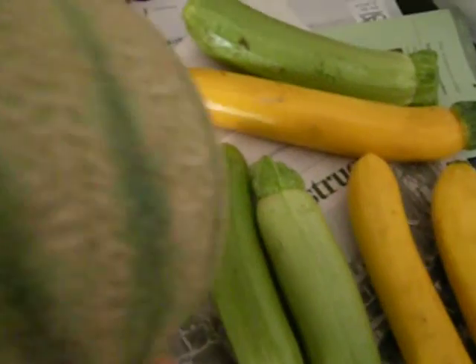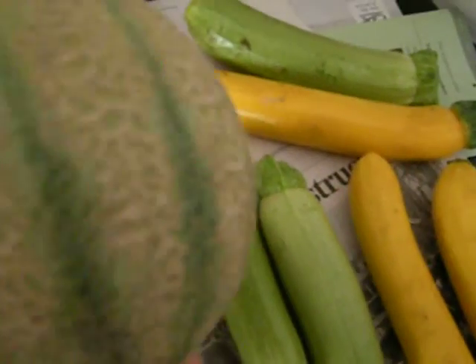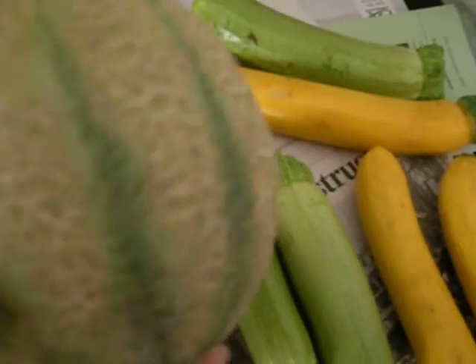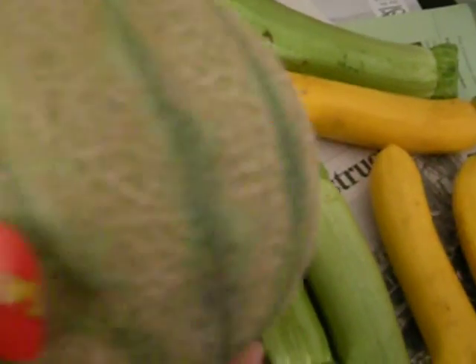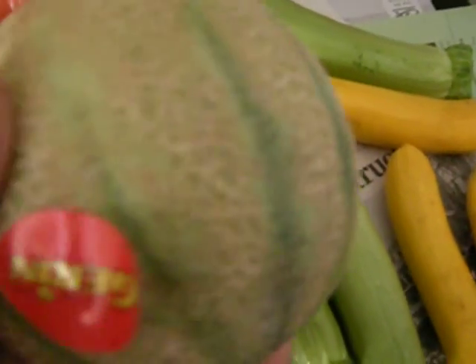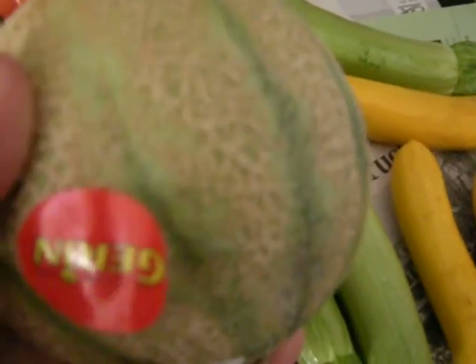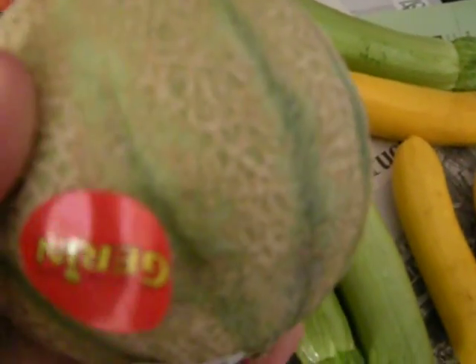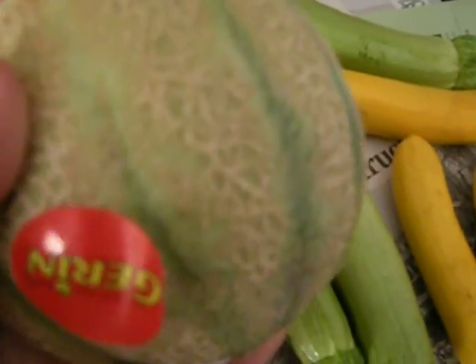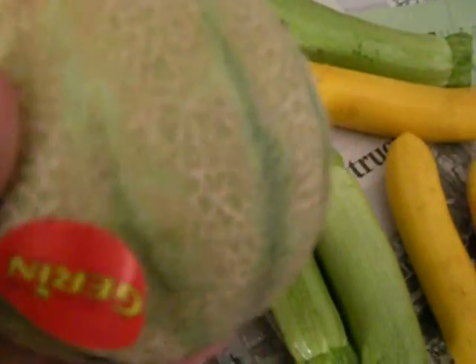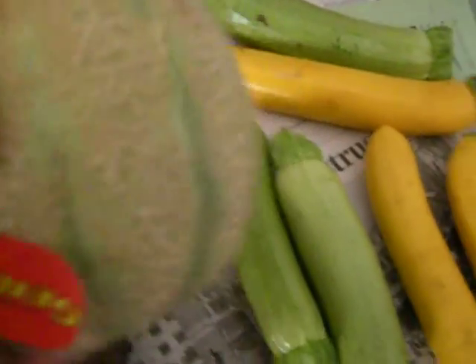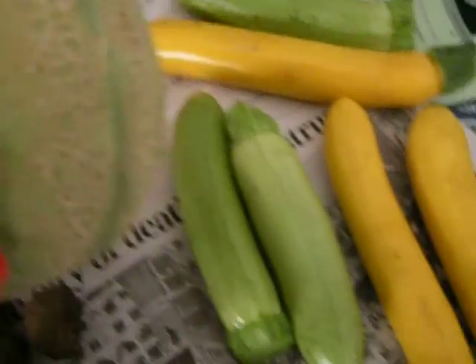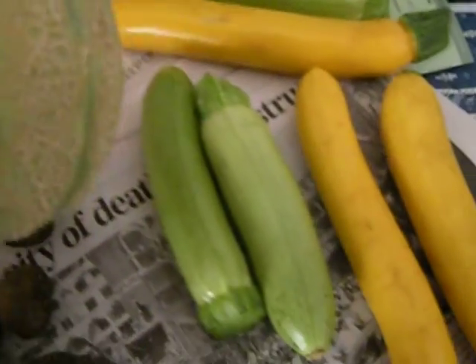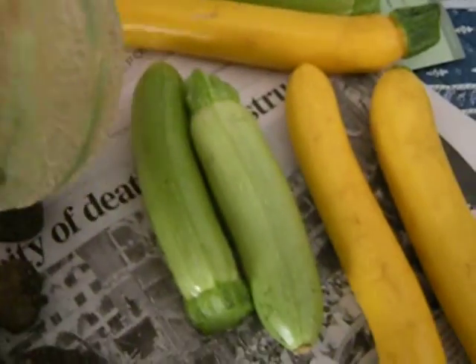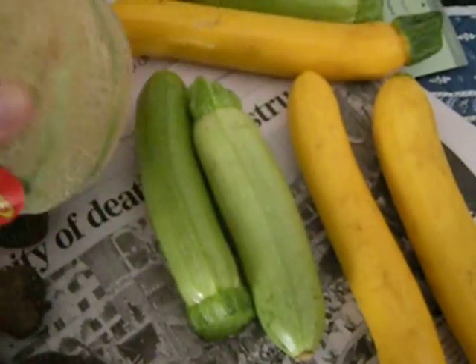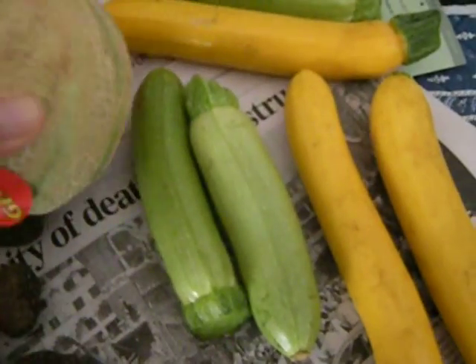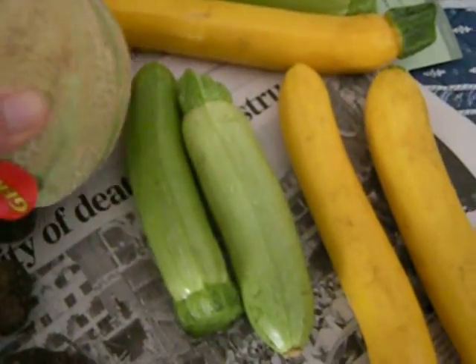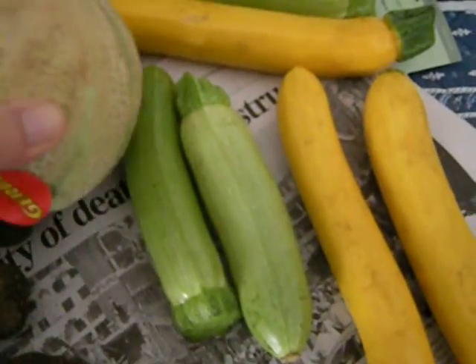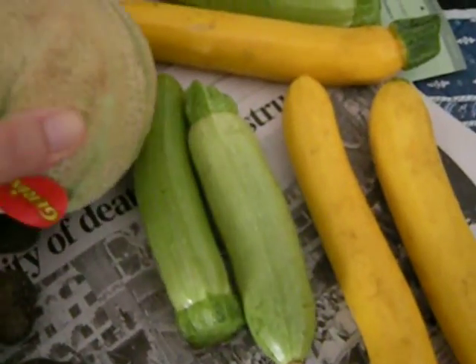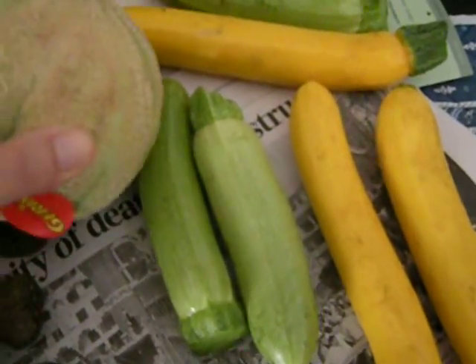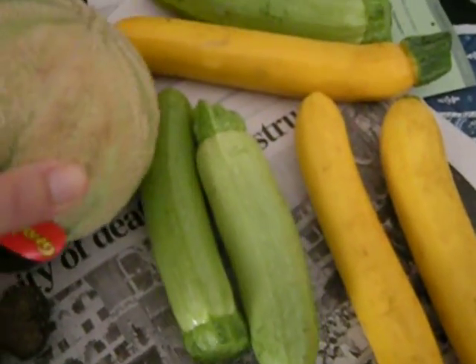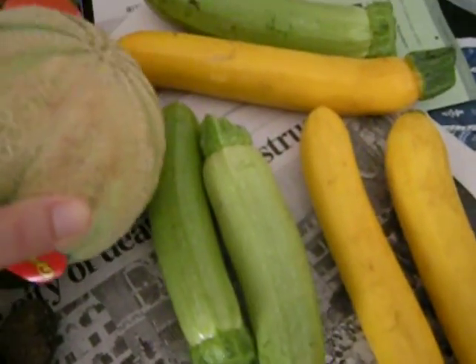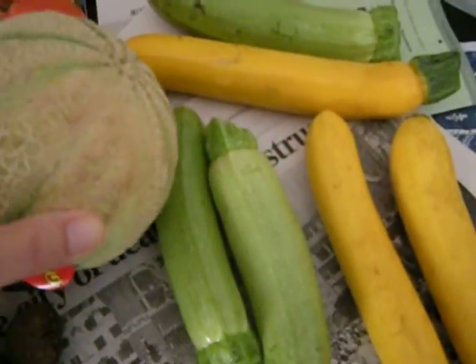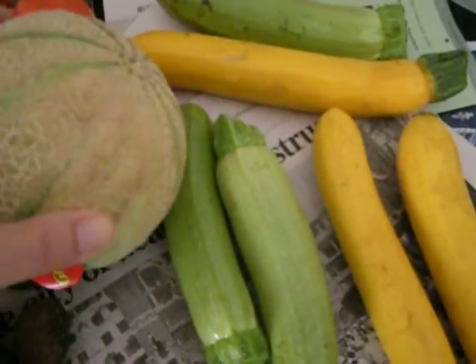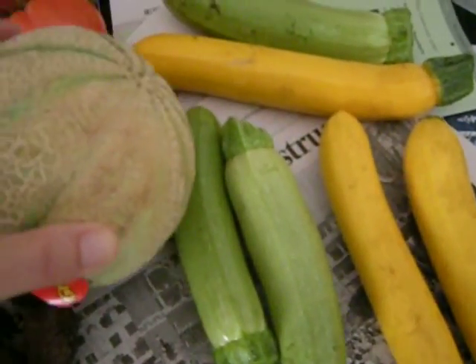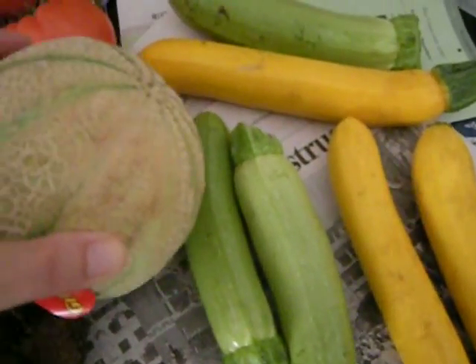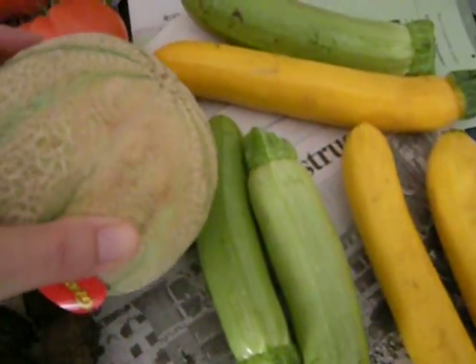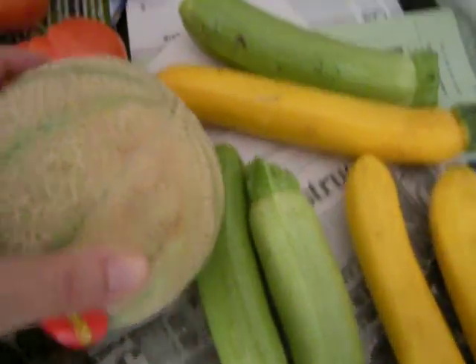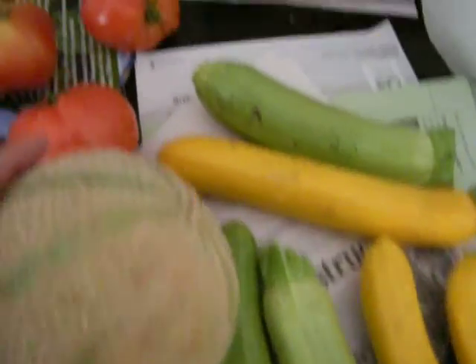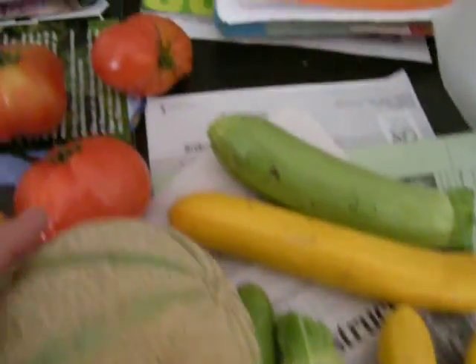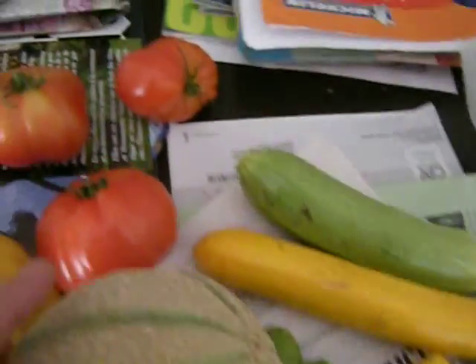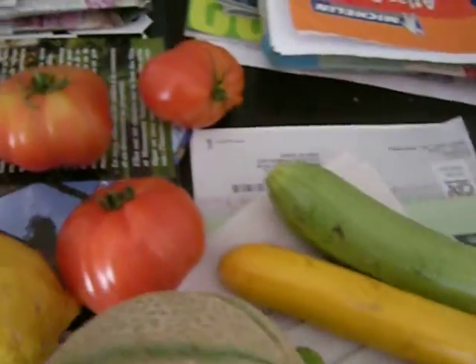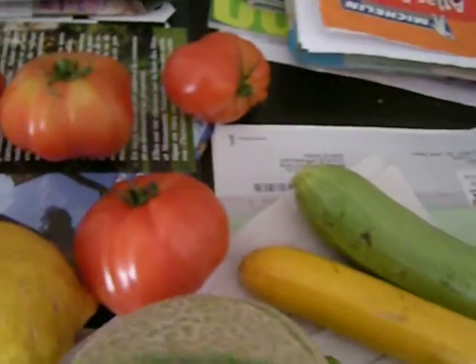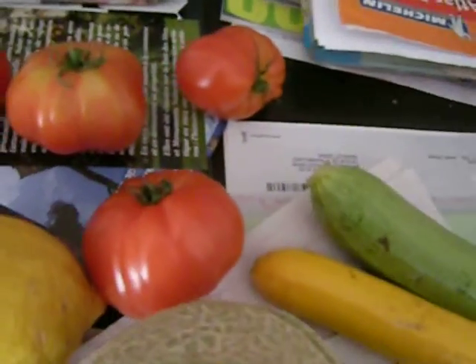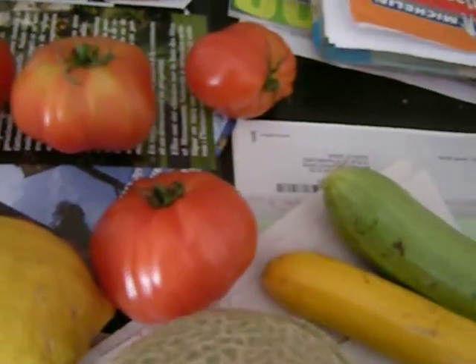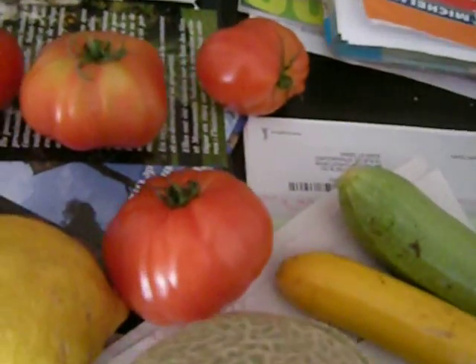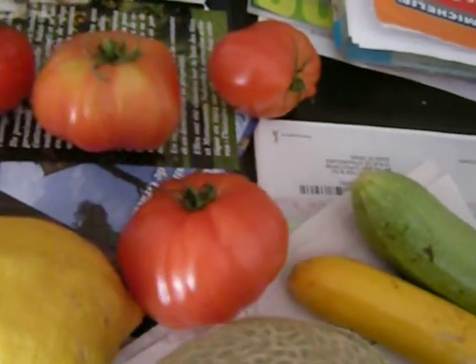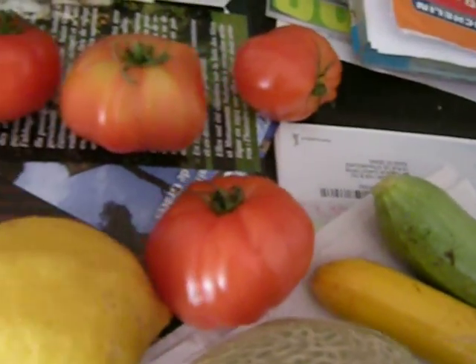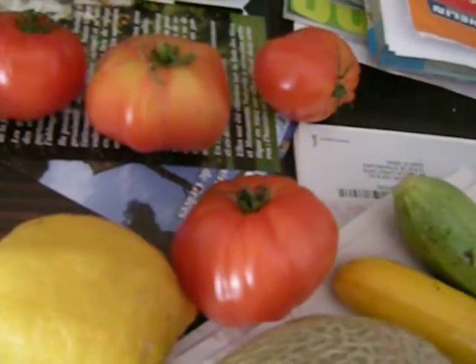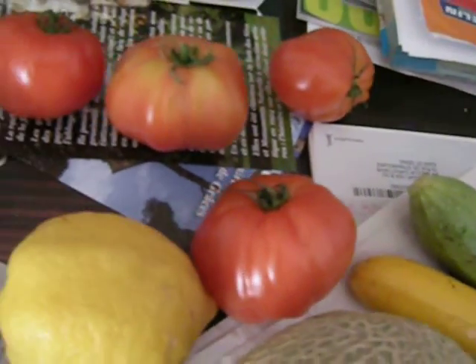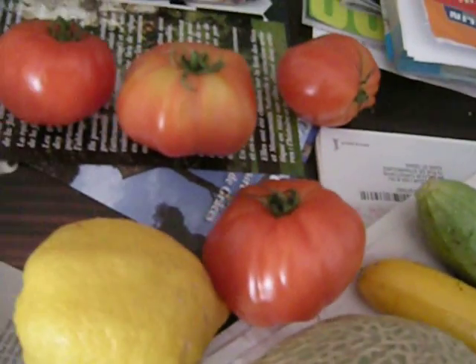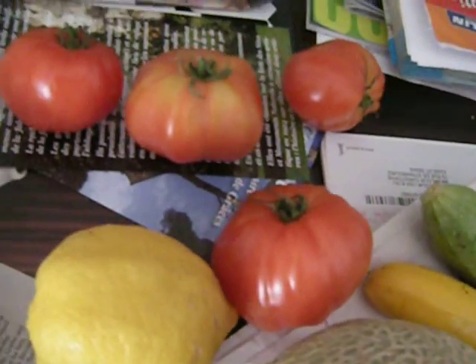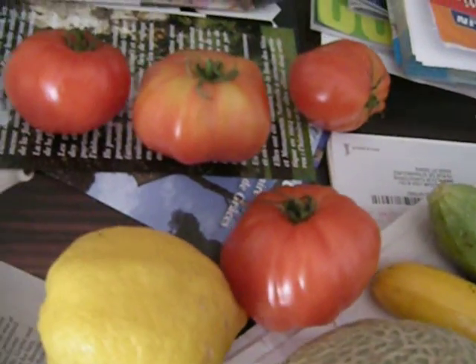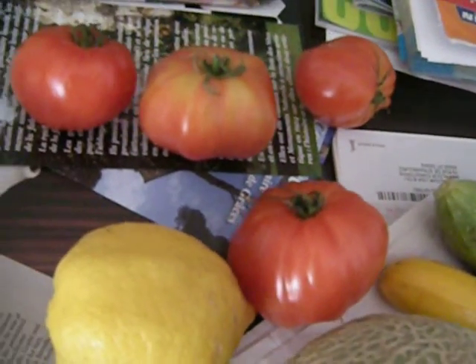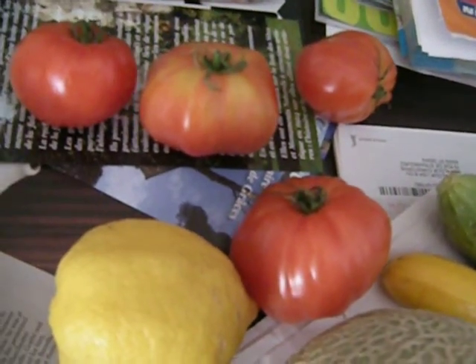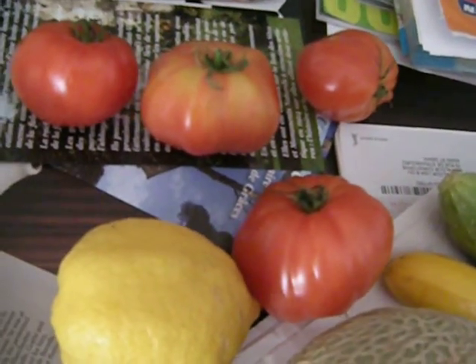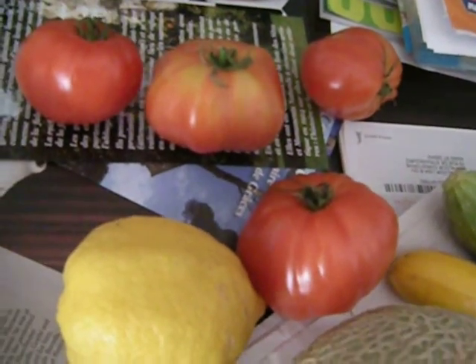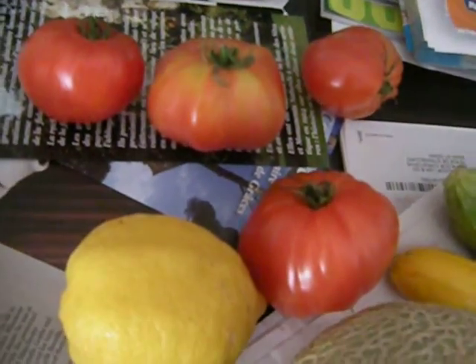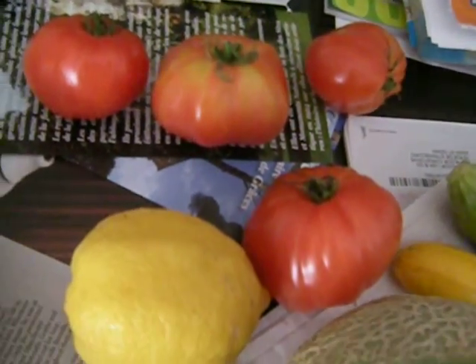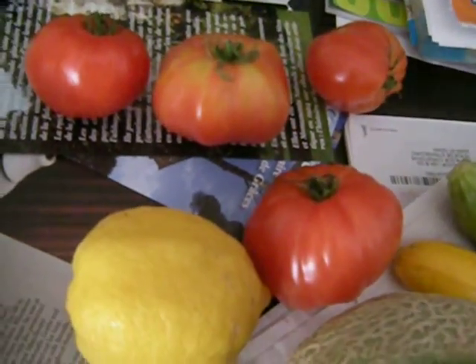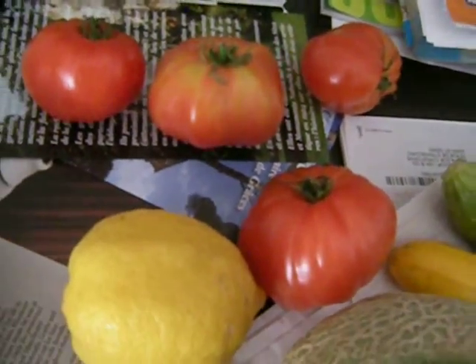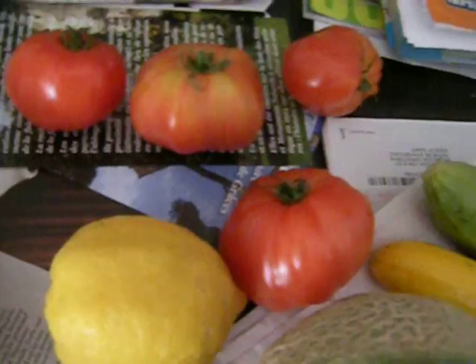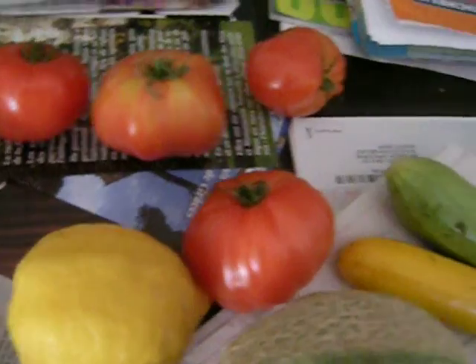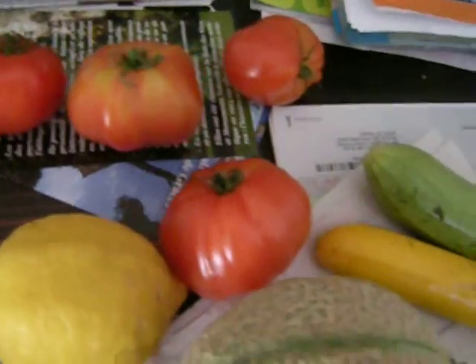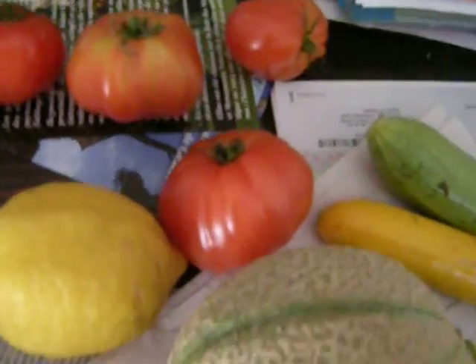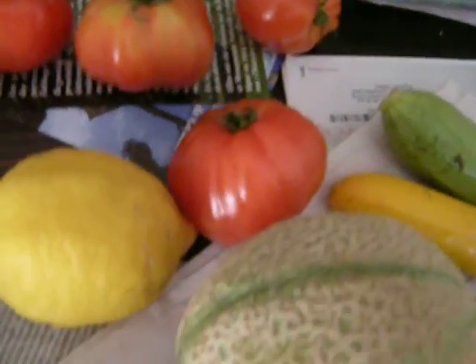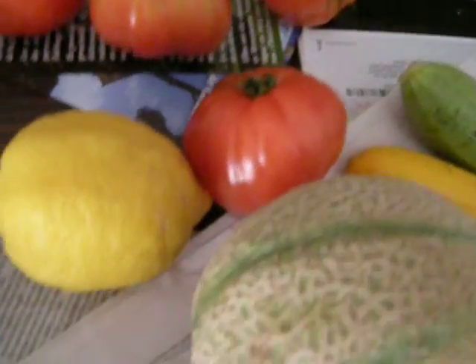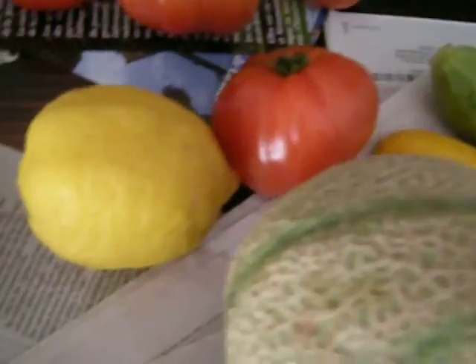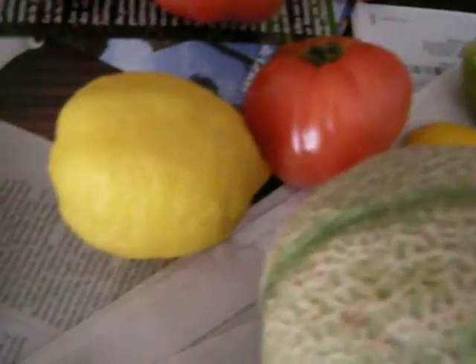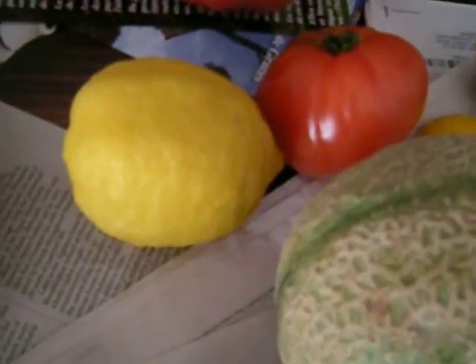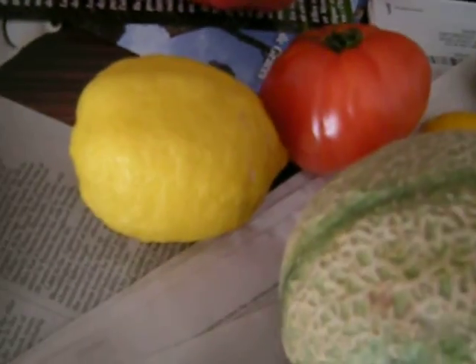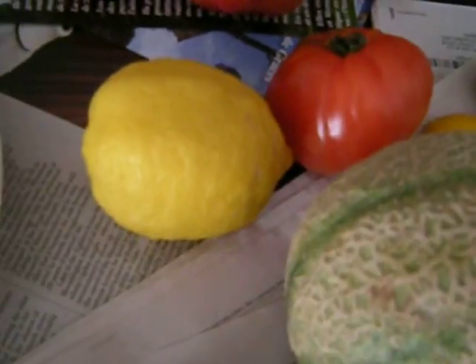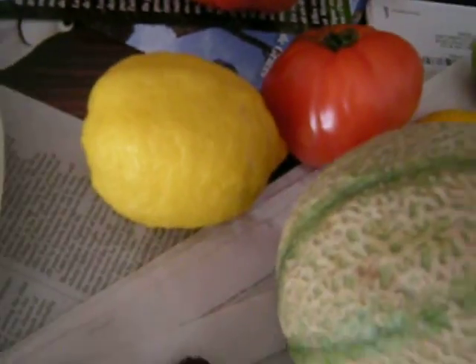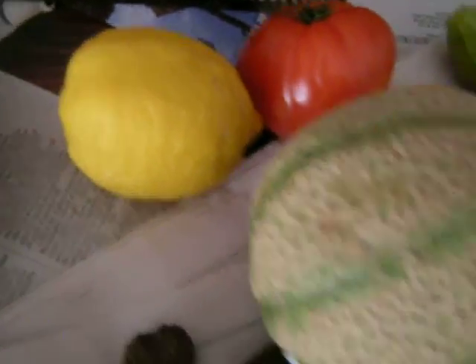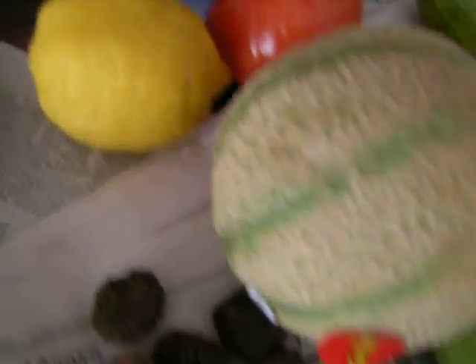This melon was a euro — that was a pretty good deal. Squishy tomatoes, lemon.